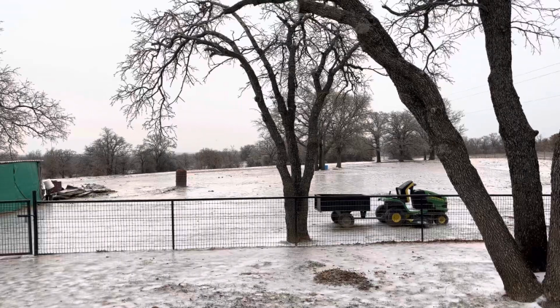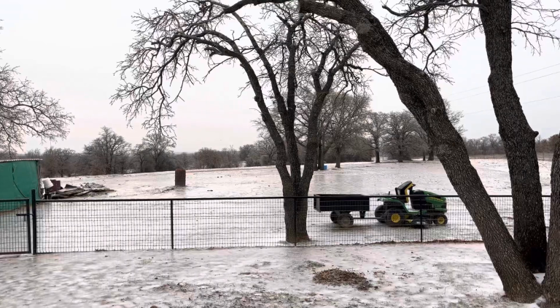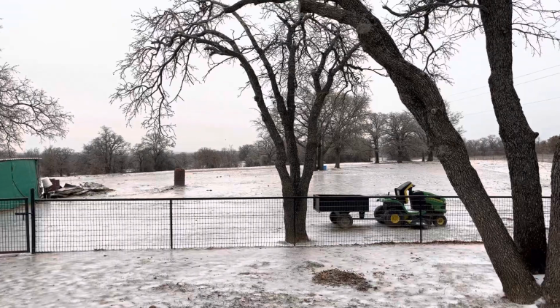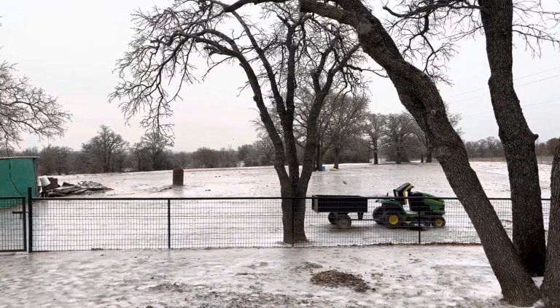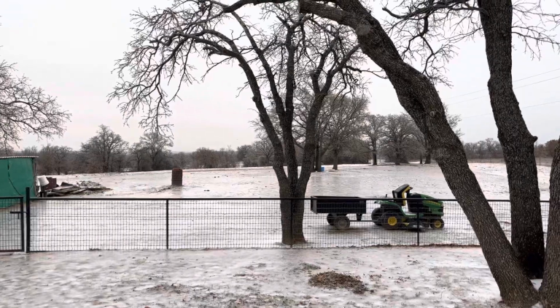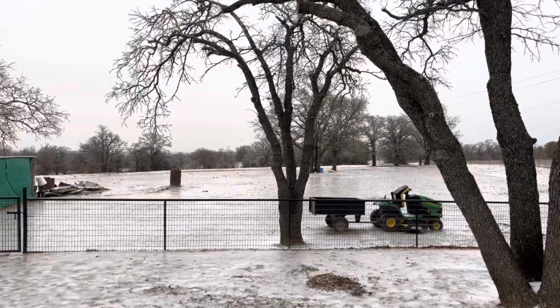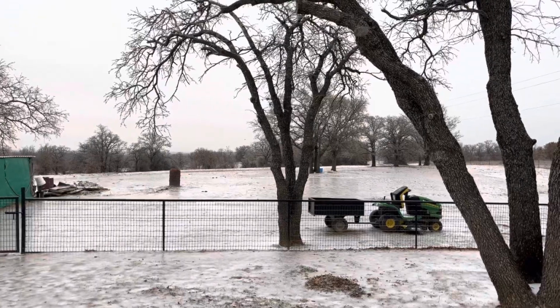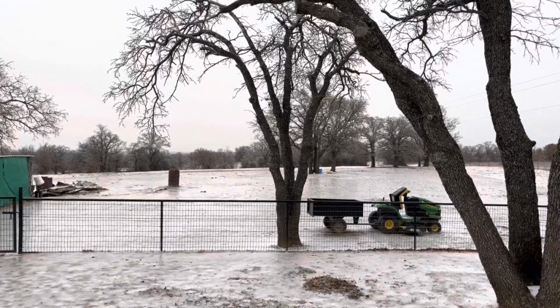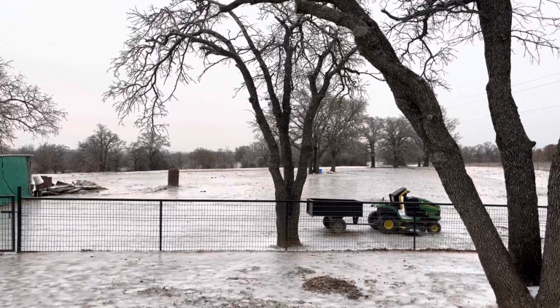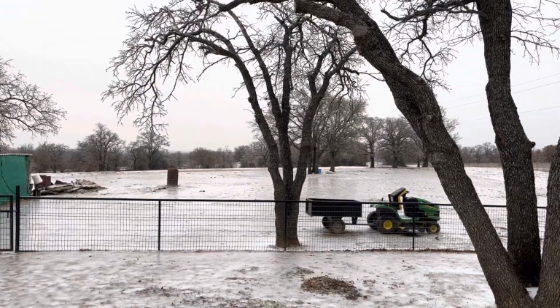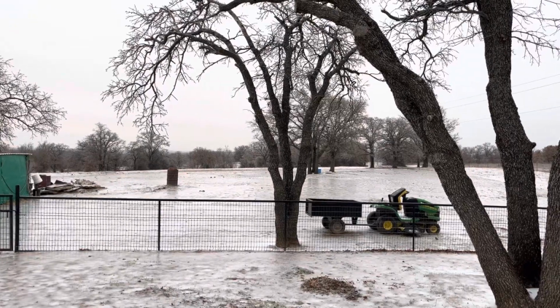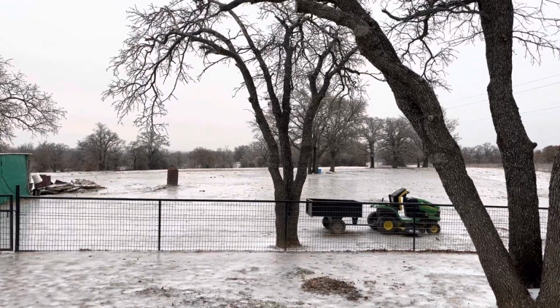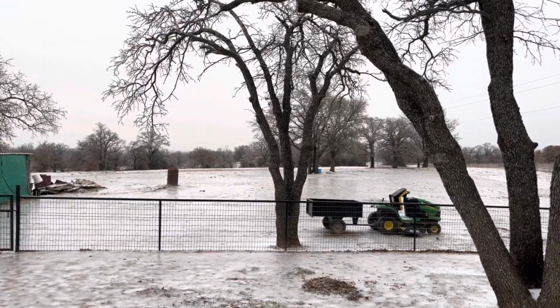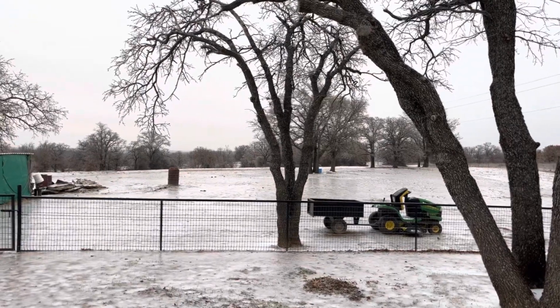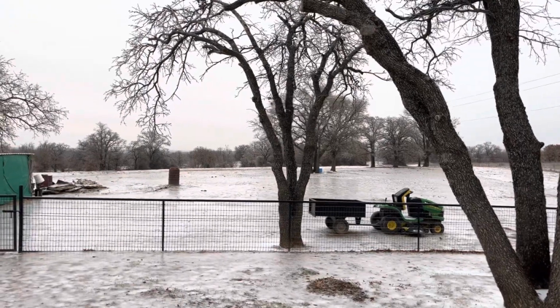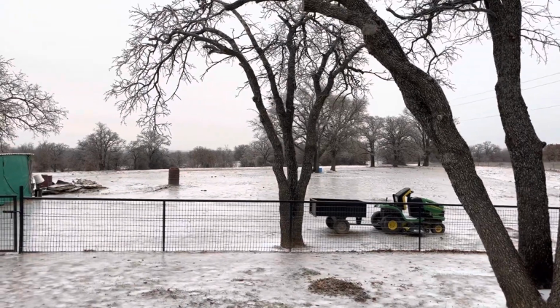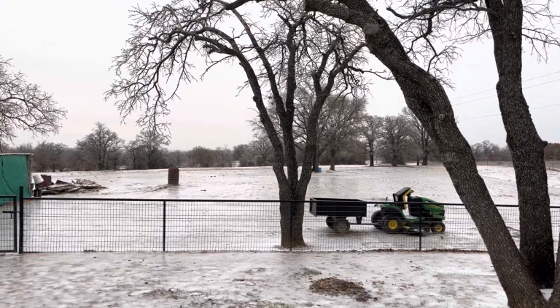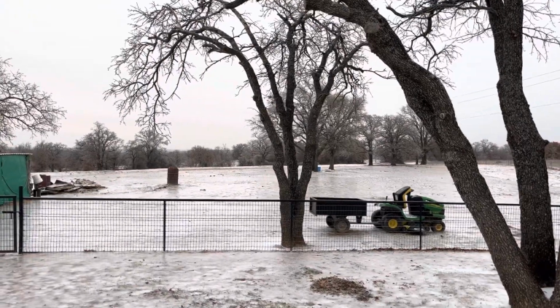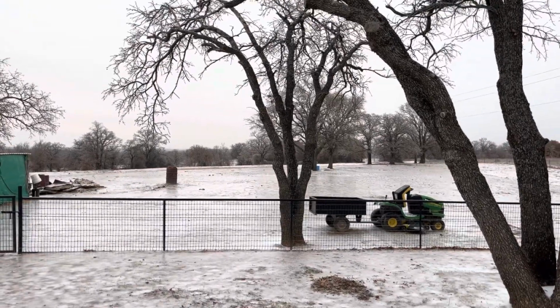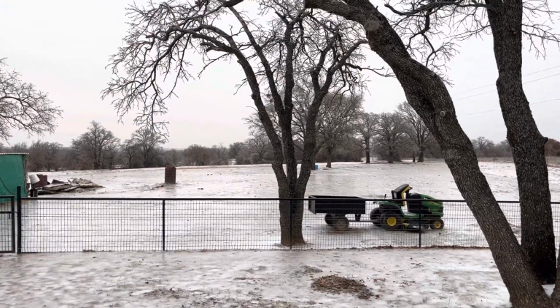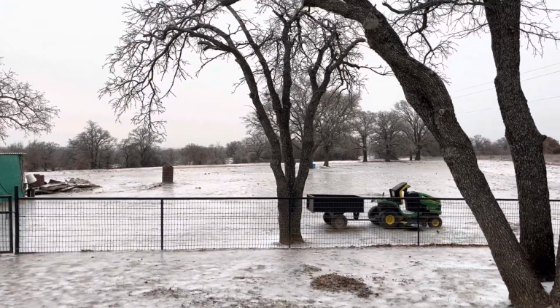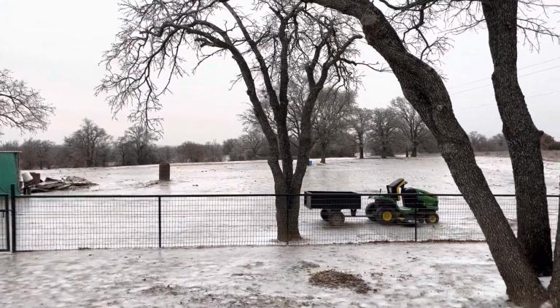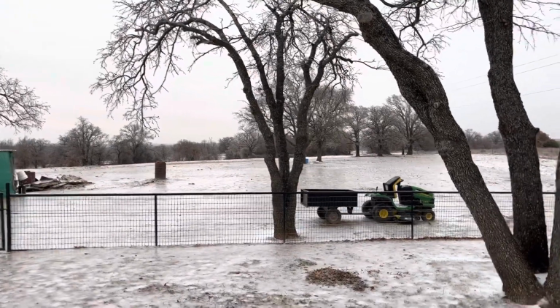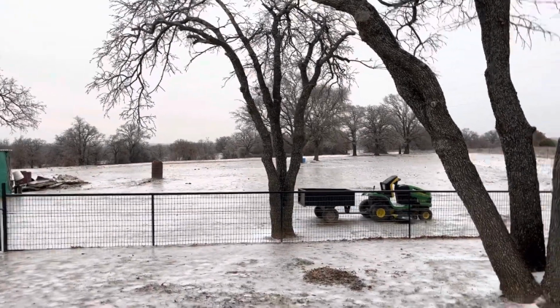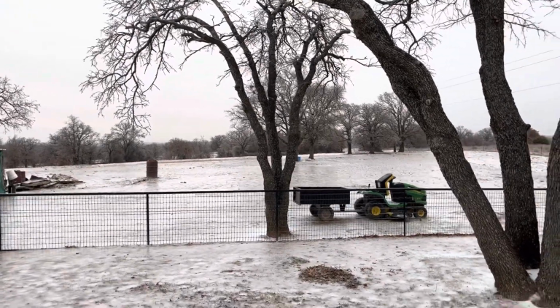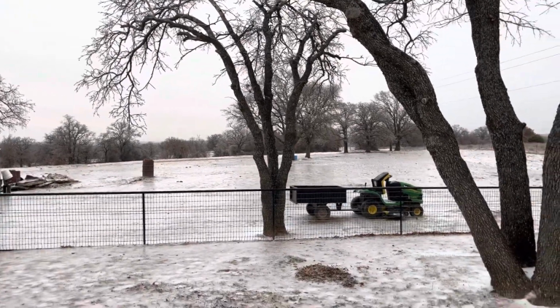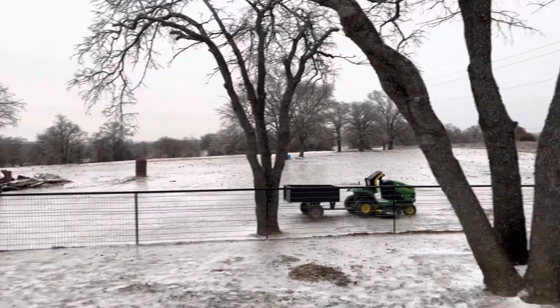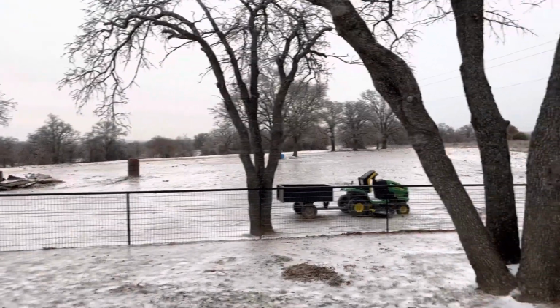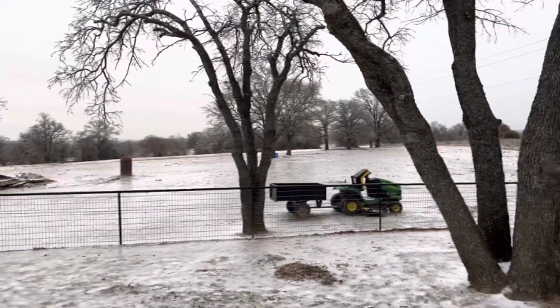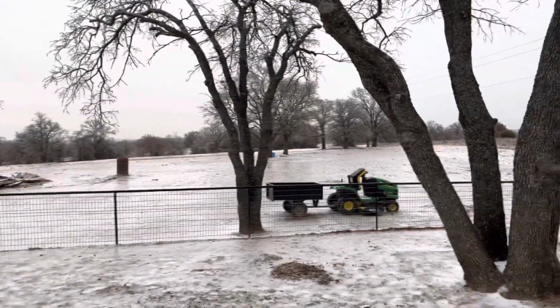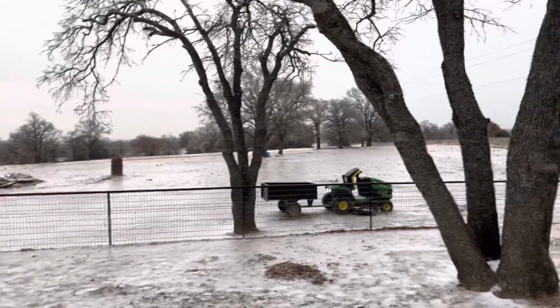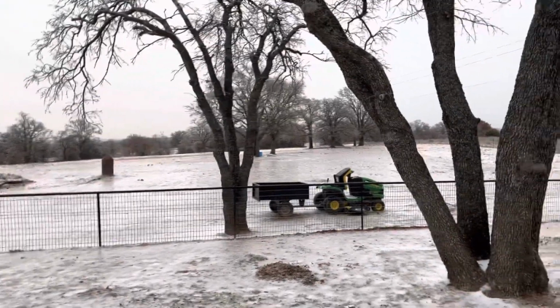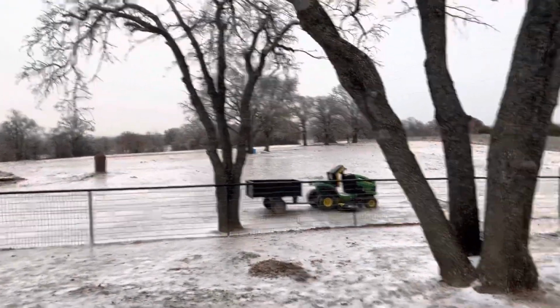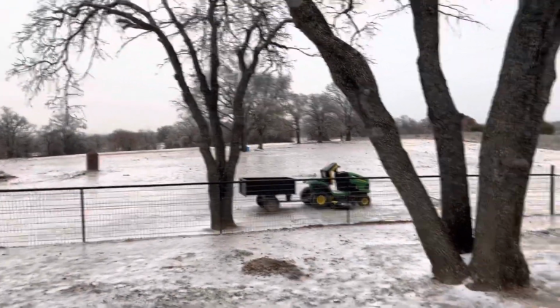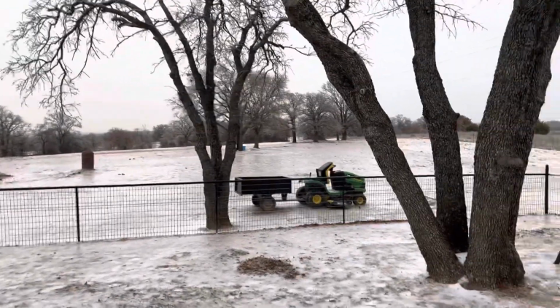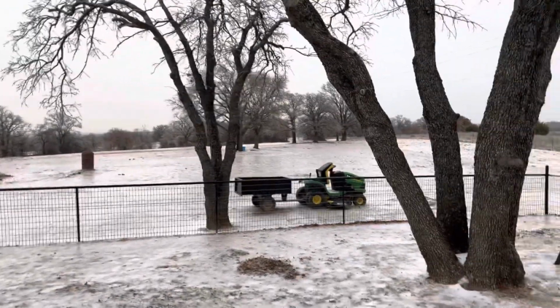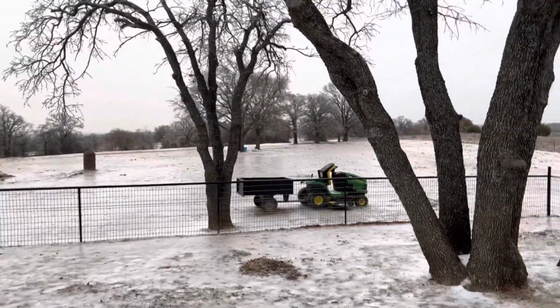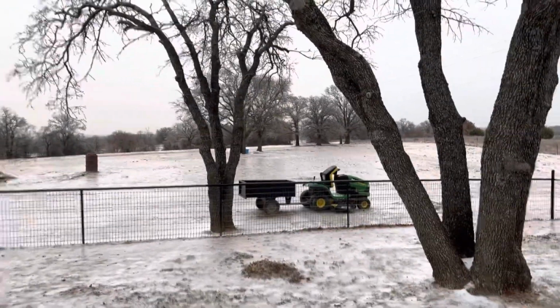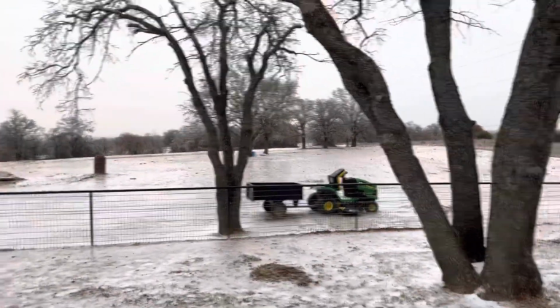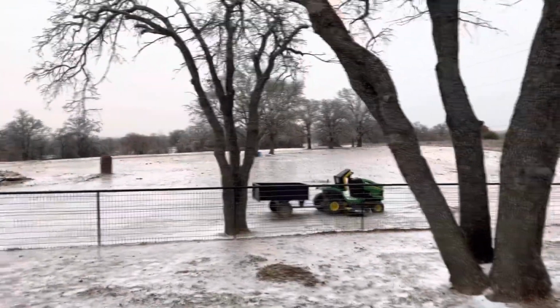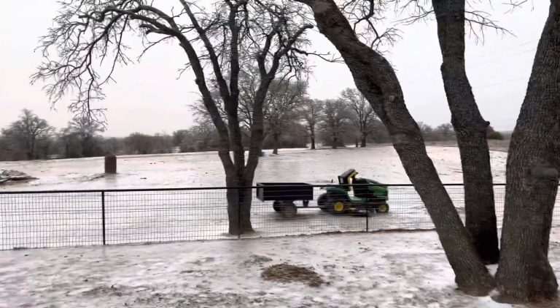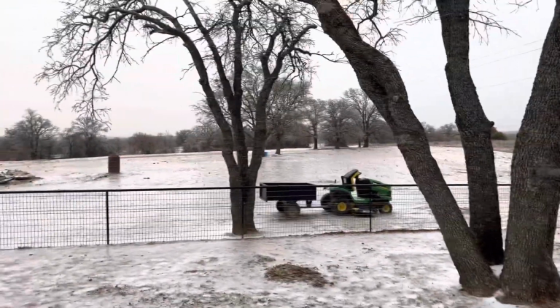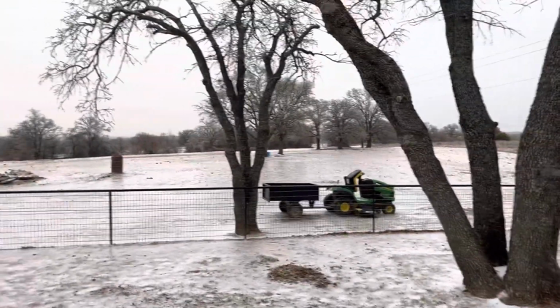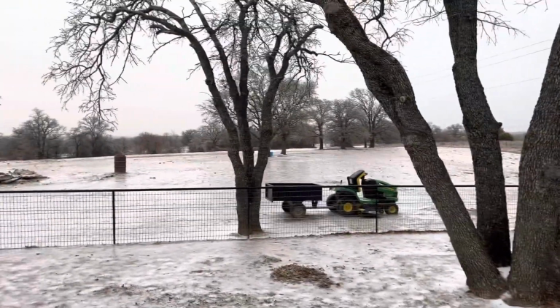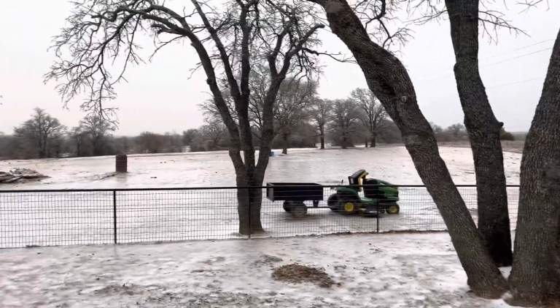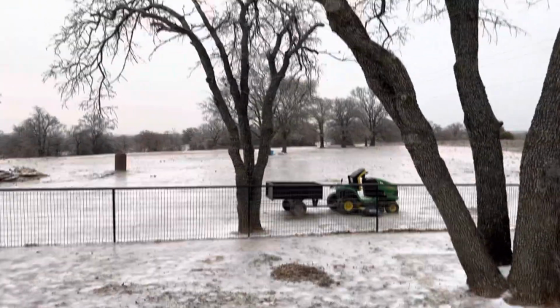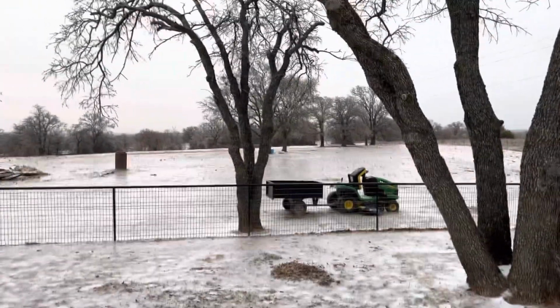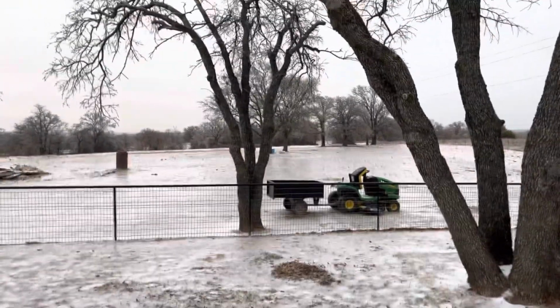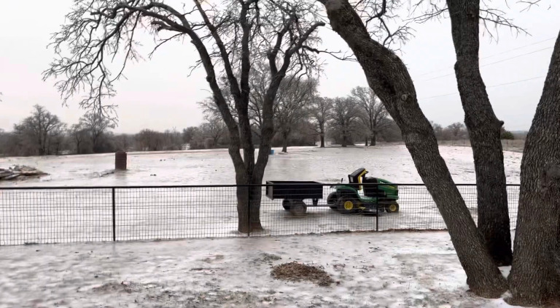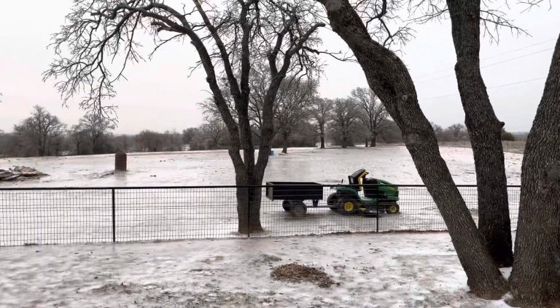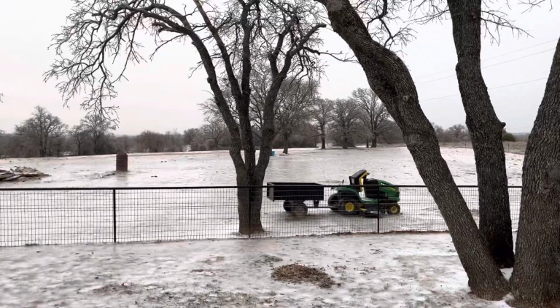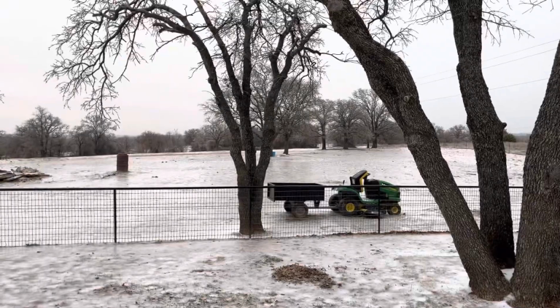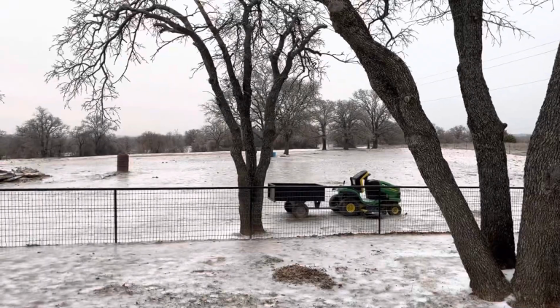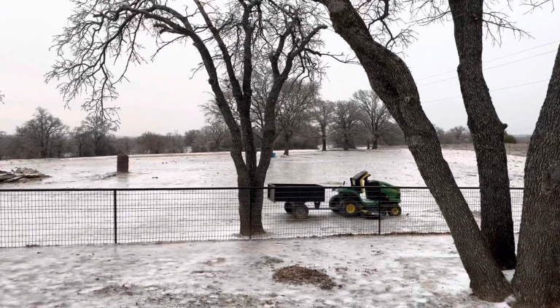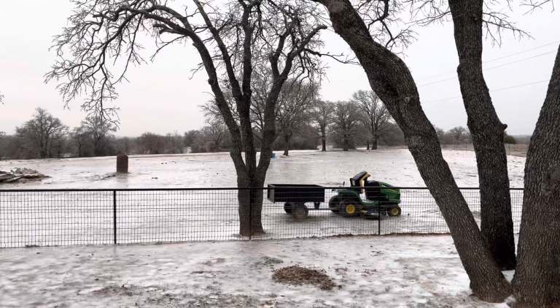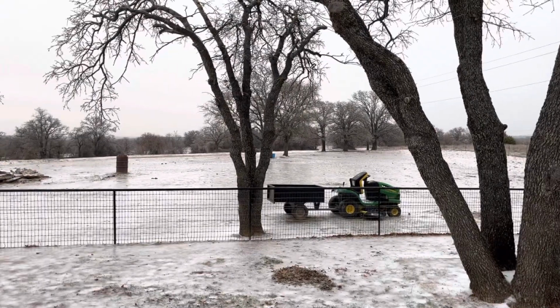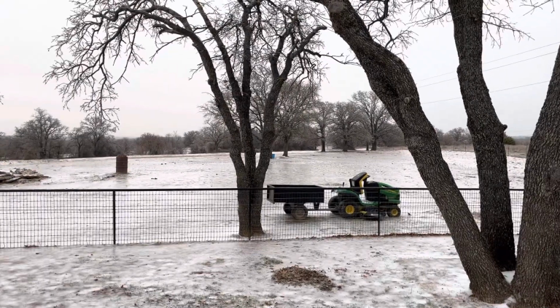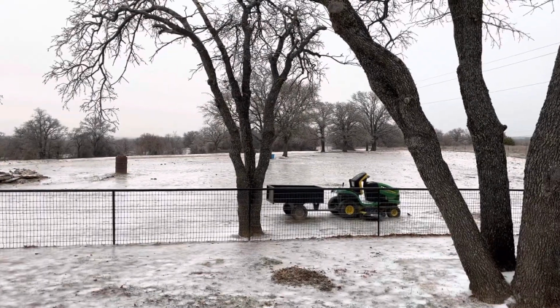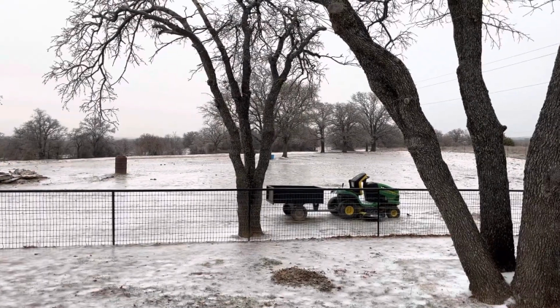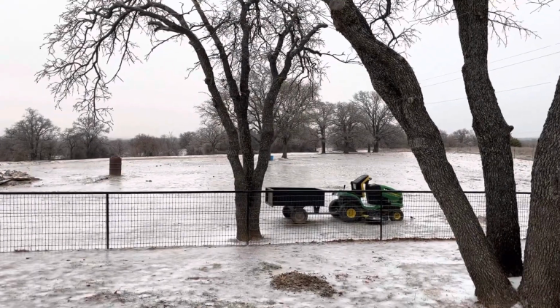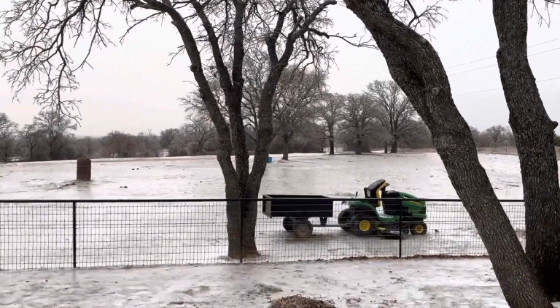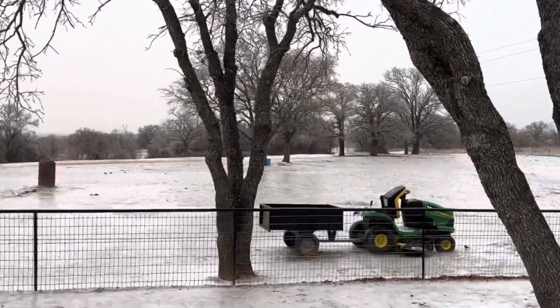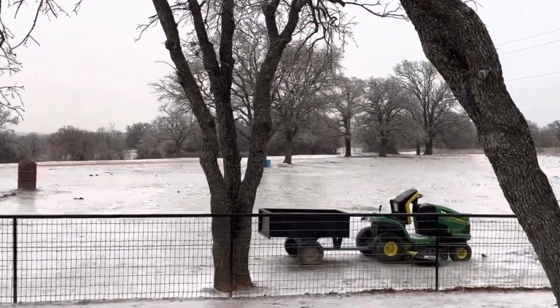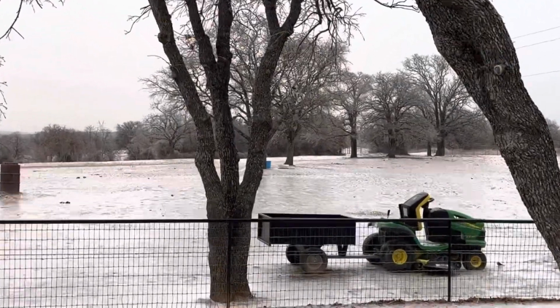All right, it's a little brighter outside now, so I thought I'd come back out and do another video. Look at that ice, y'all.